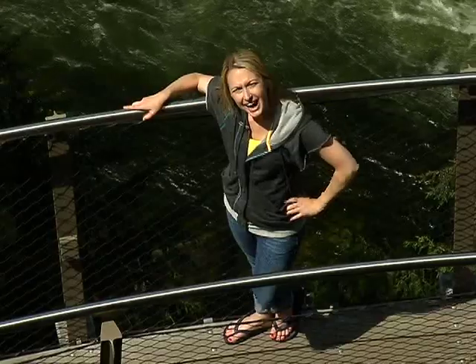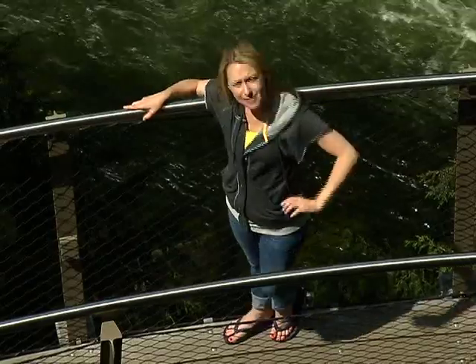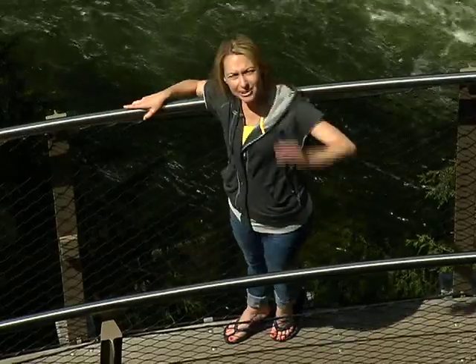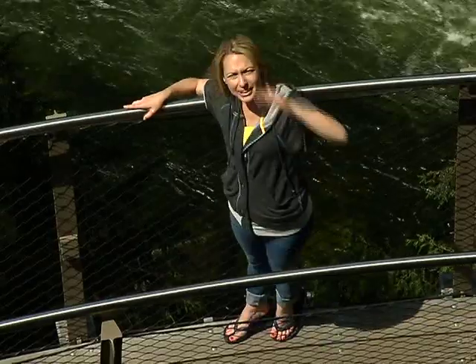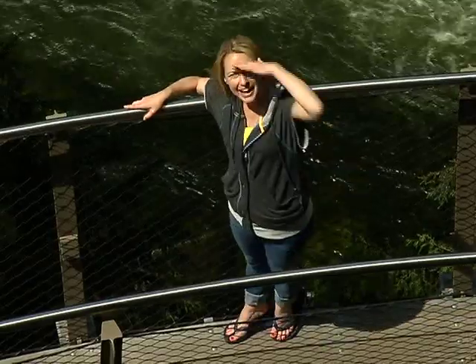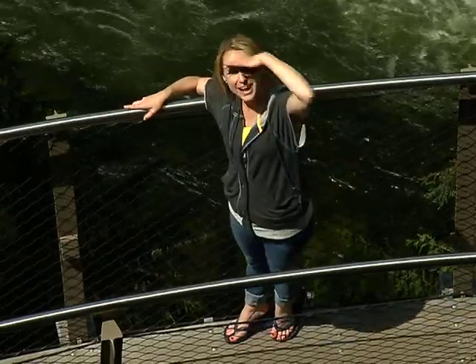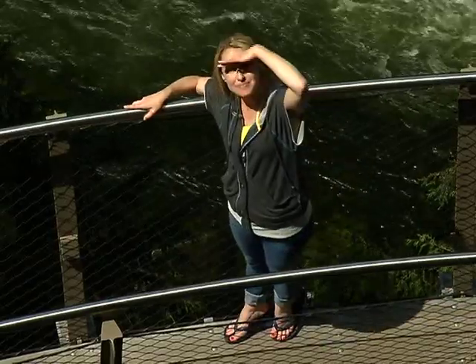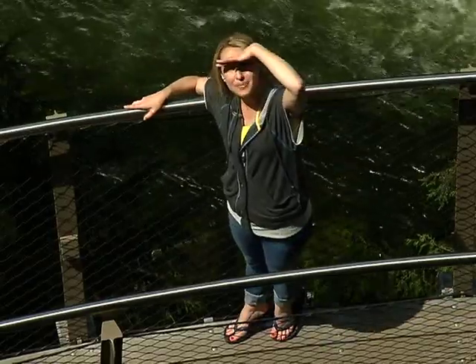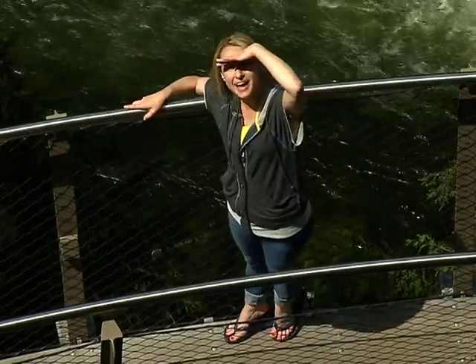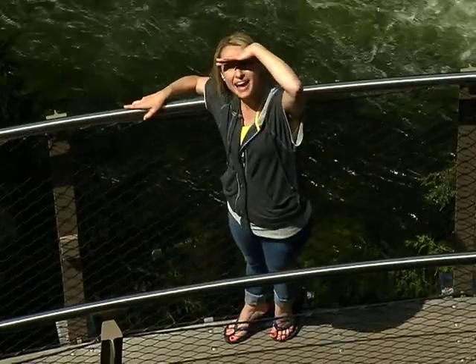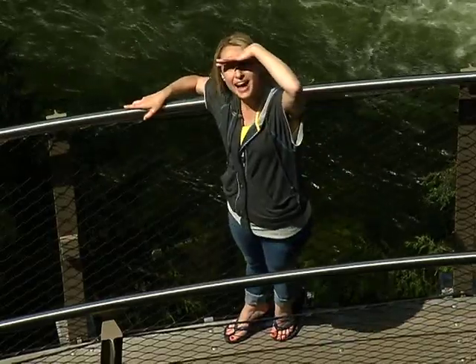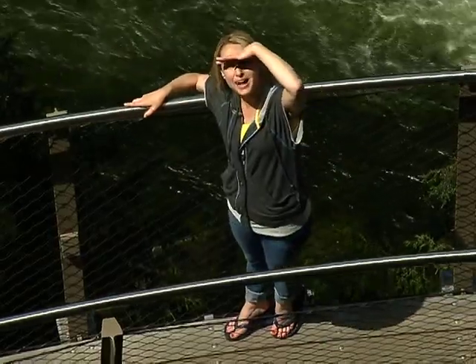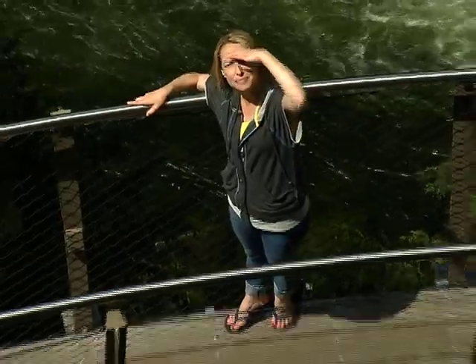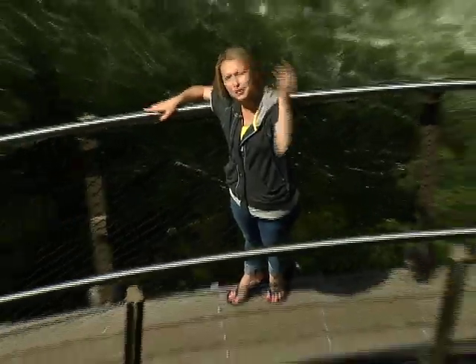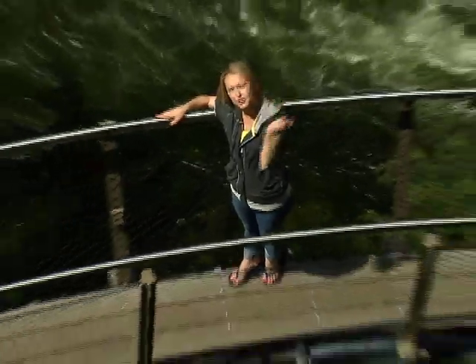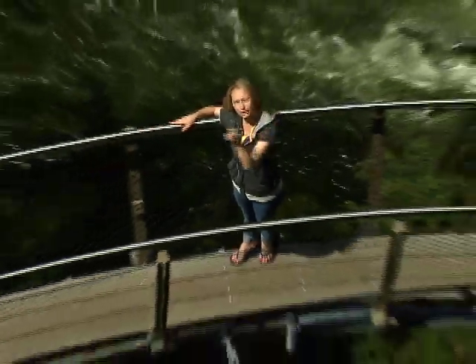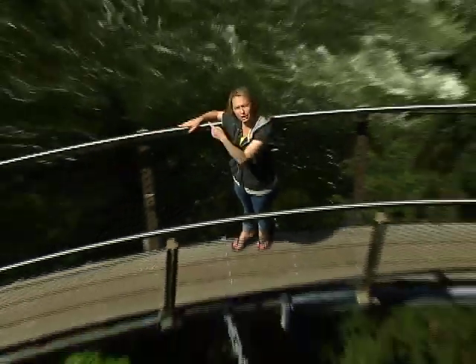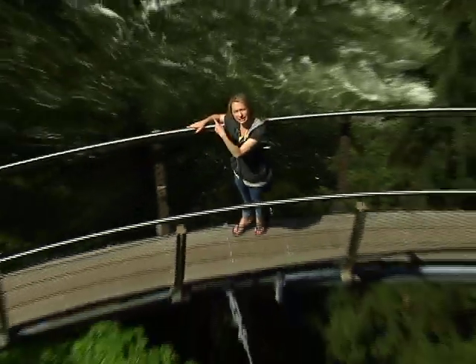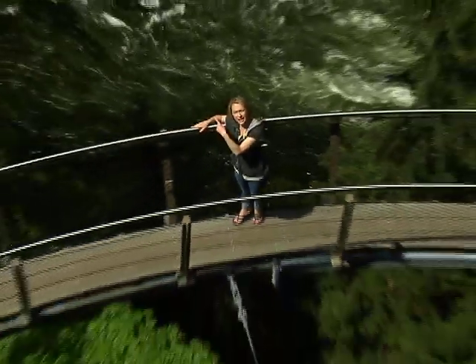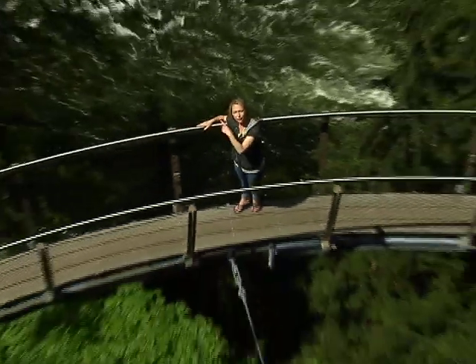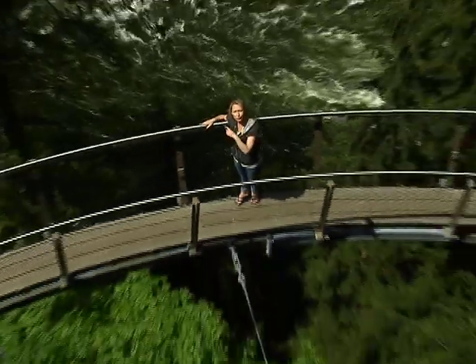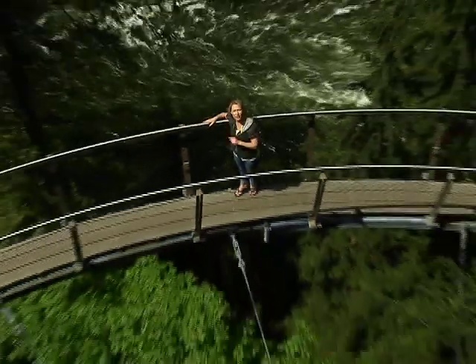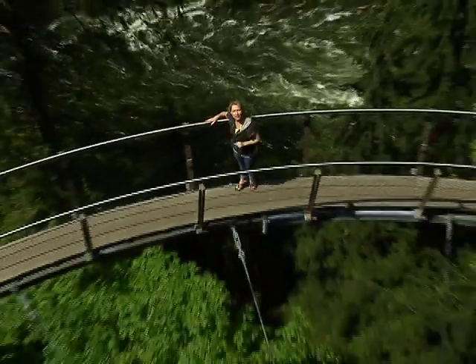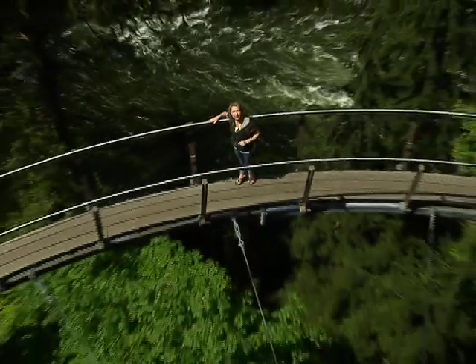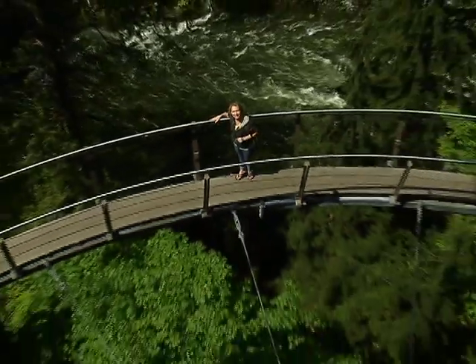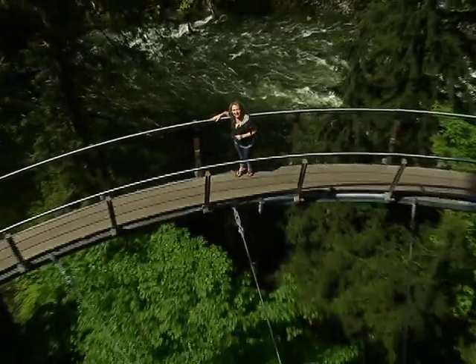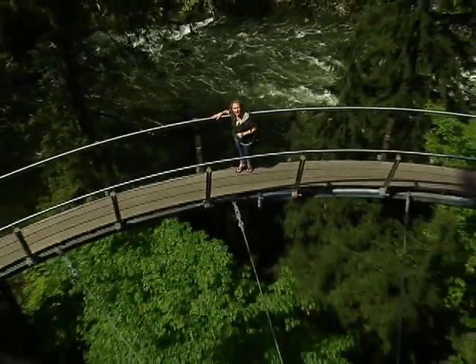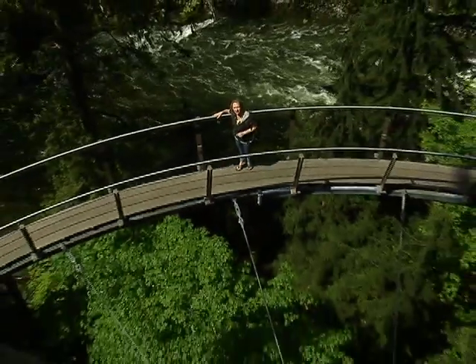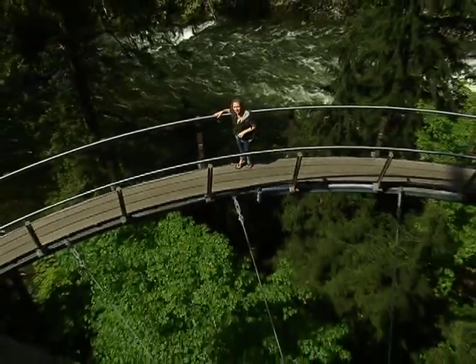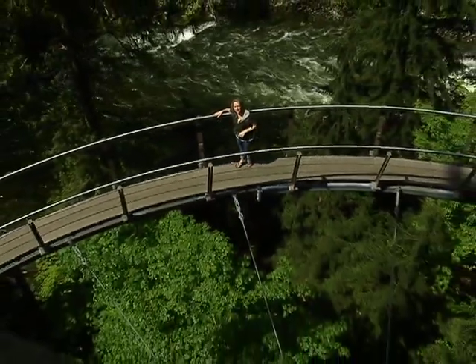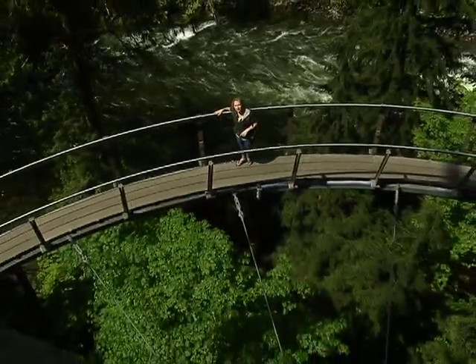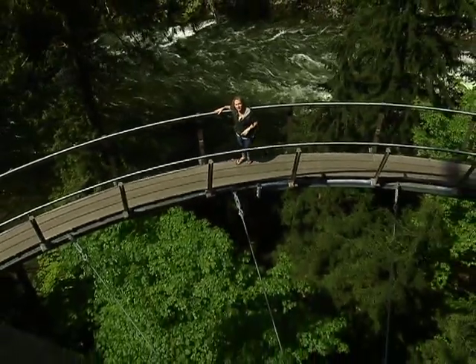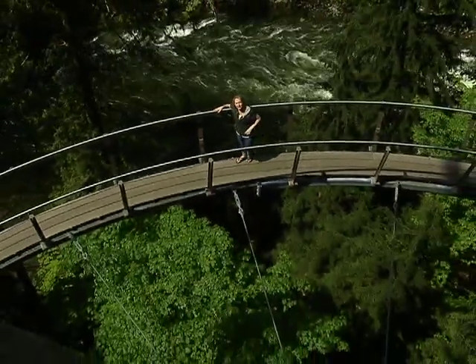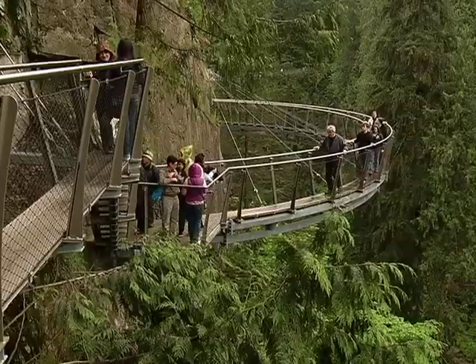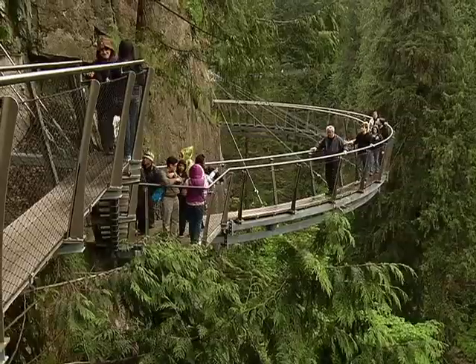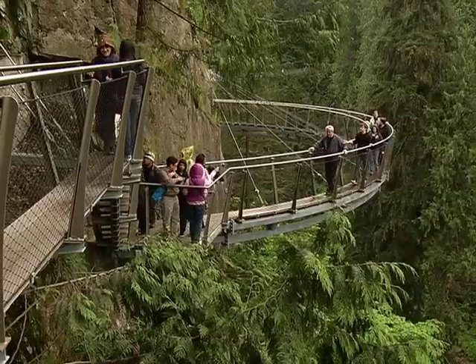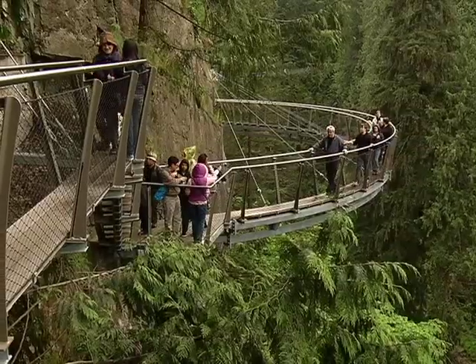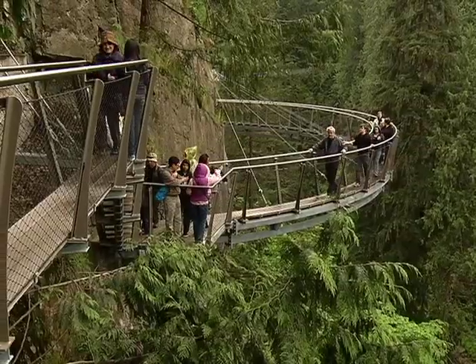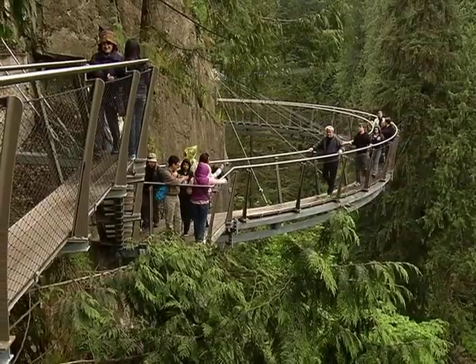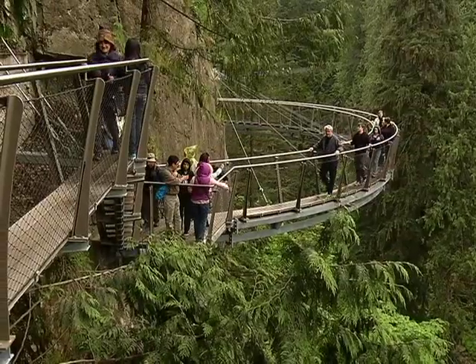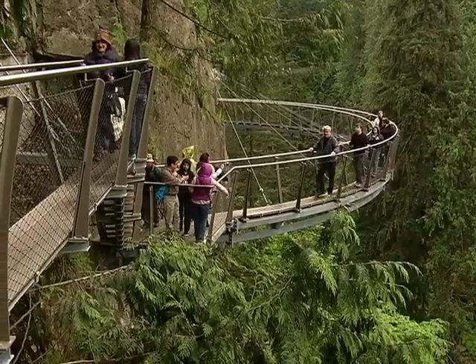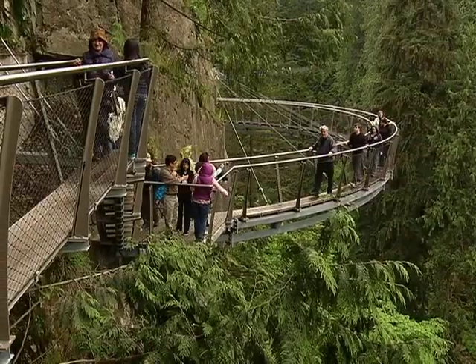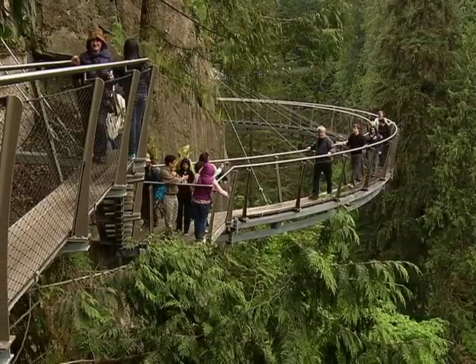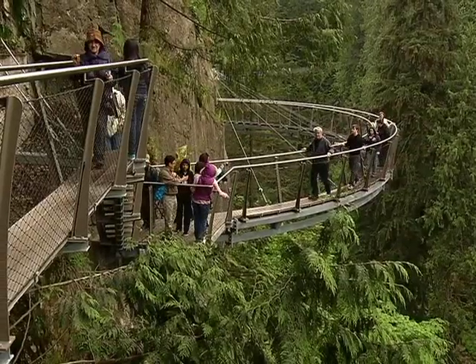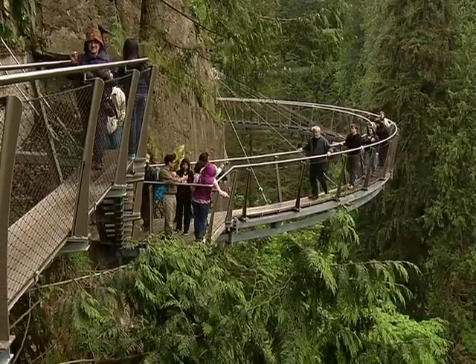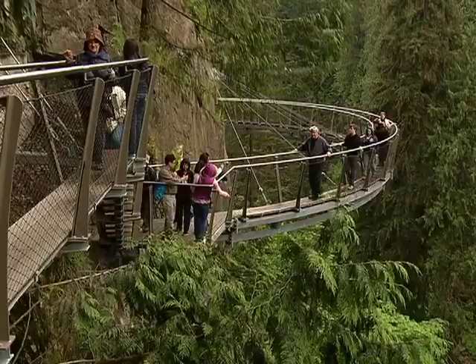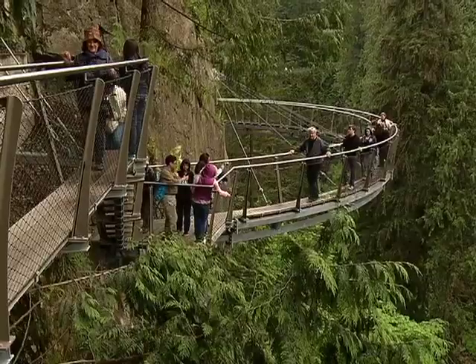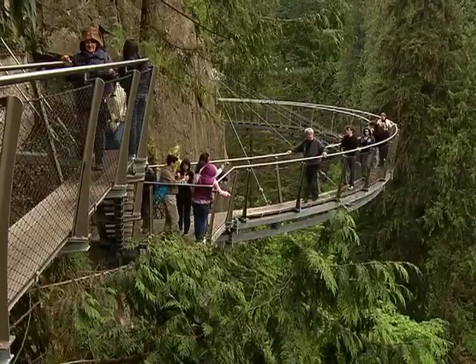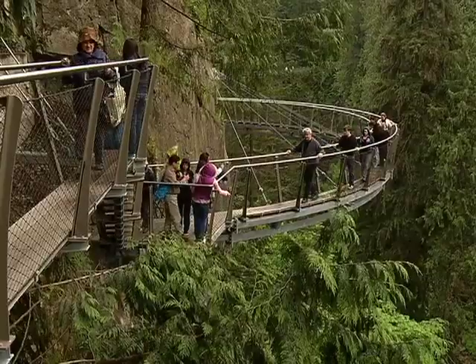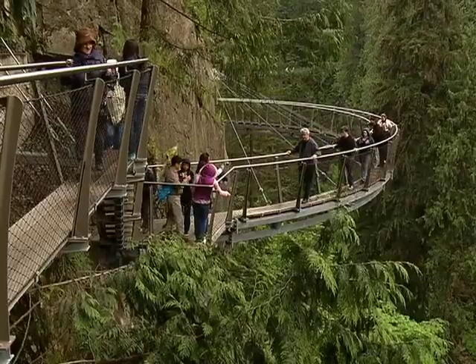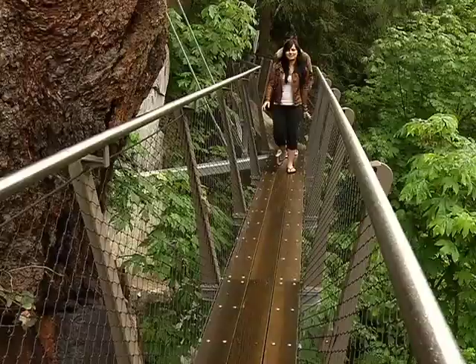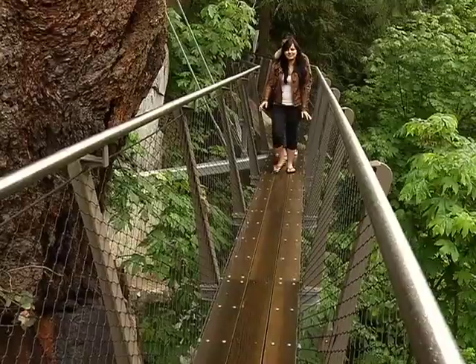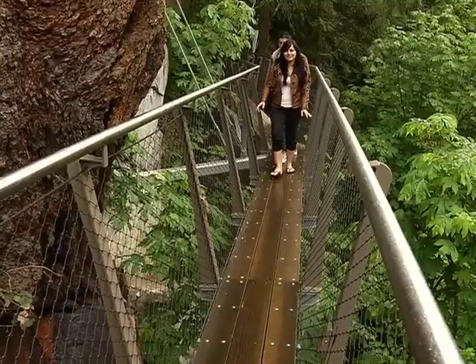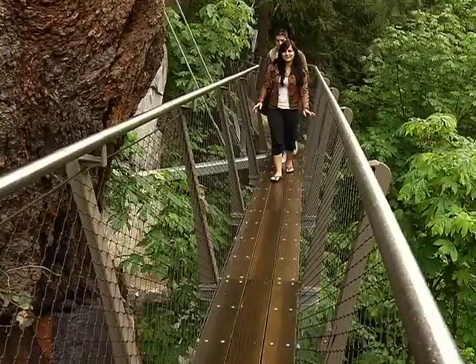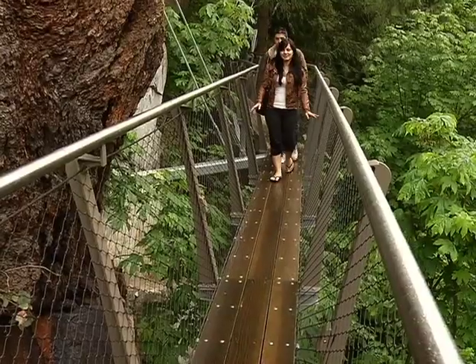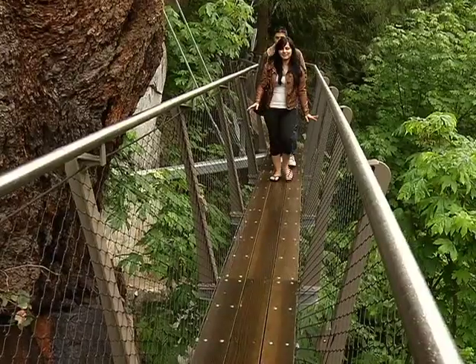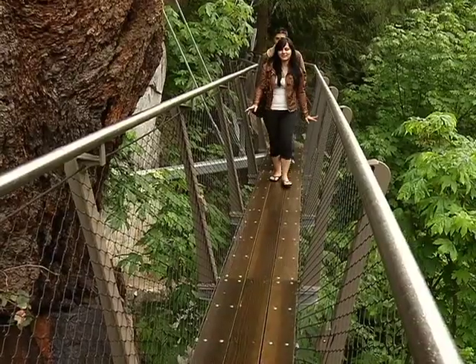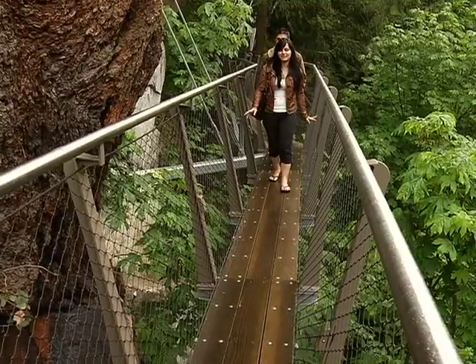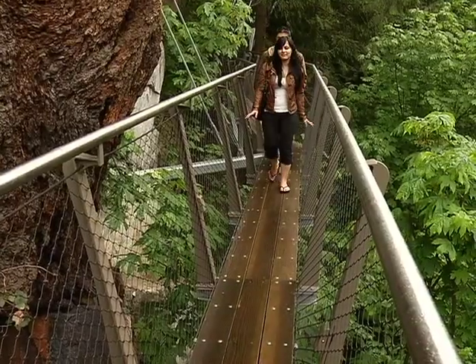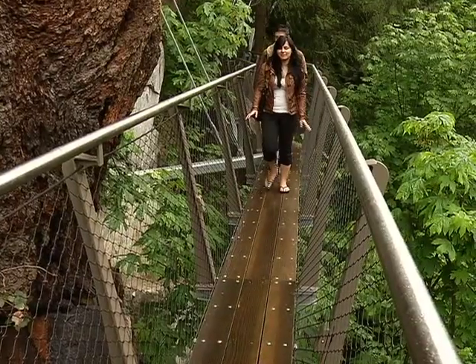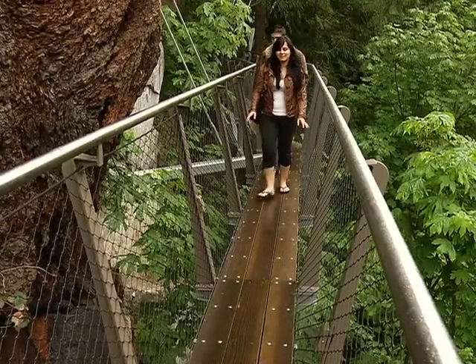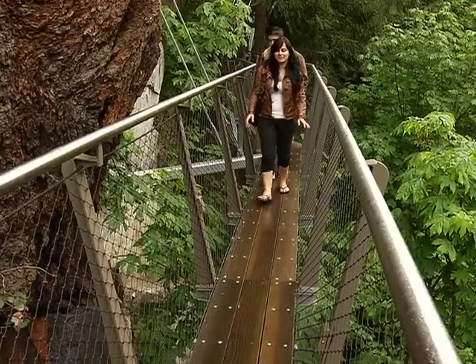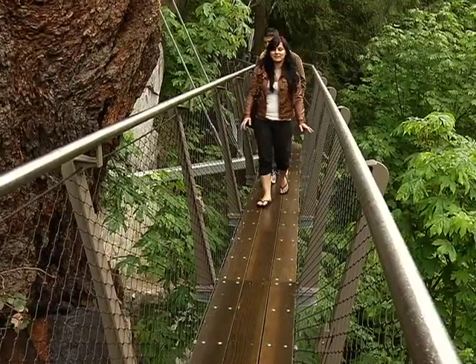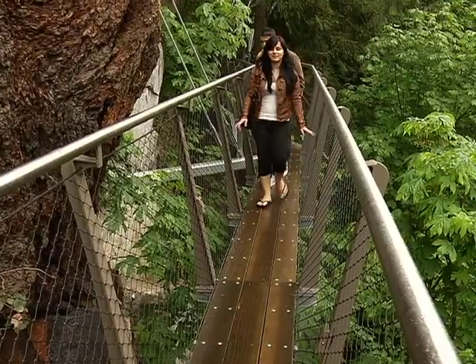I'm looking up, way up, and you can look down, way, way down, because we've got the new Cliff Walk today on The Express, plus more of BC's best.